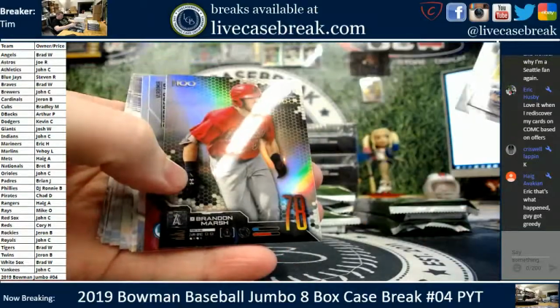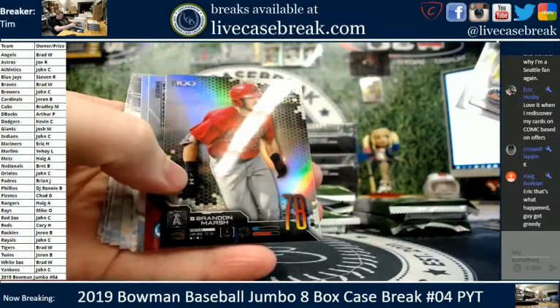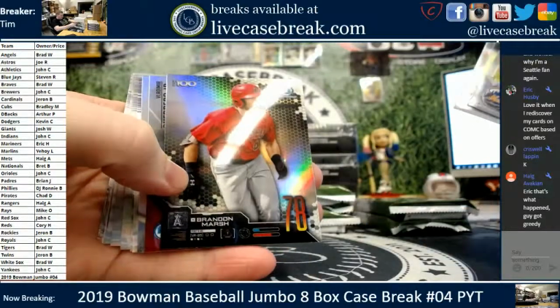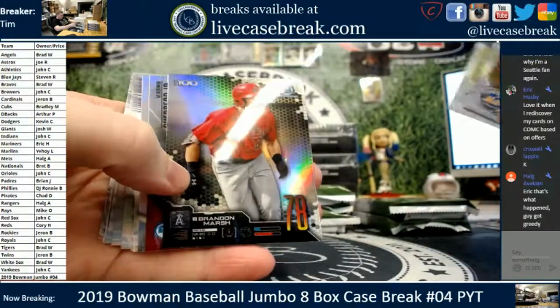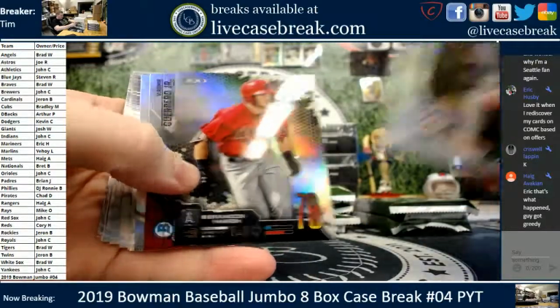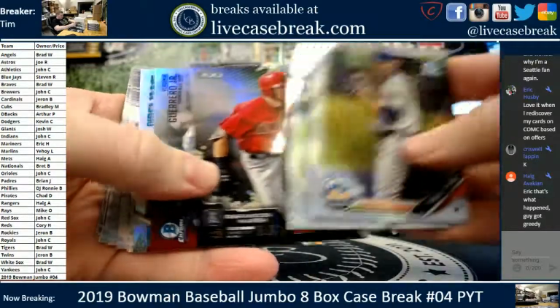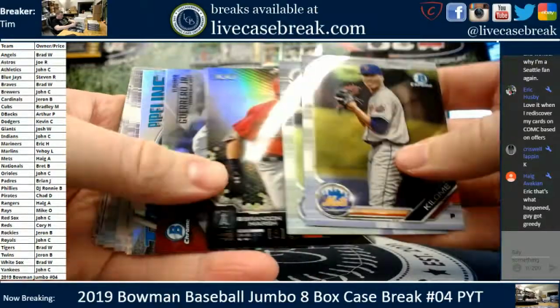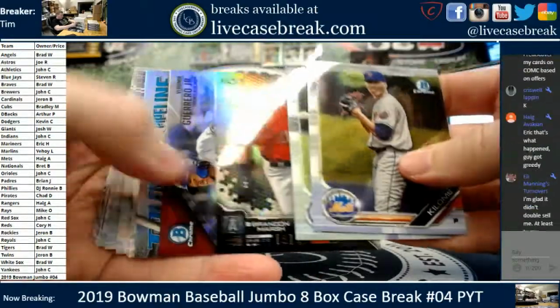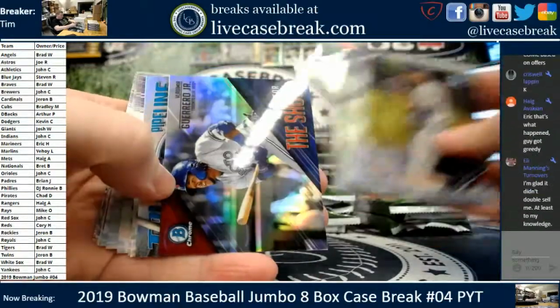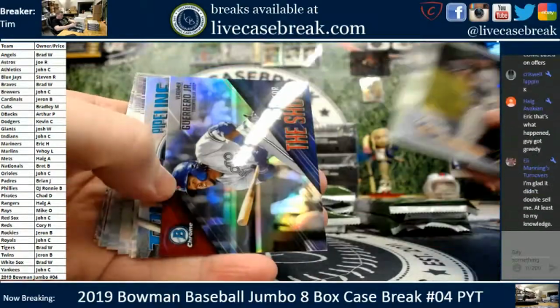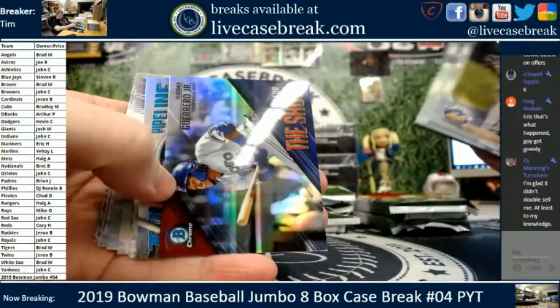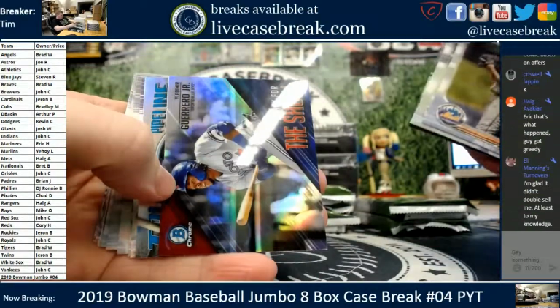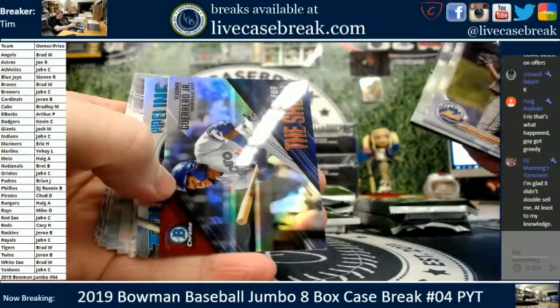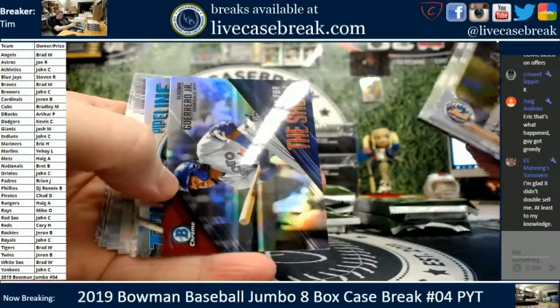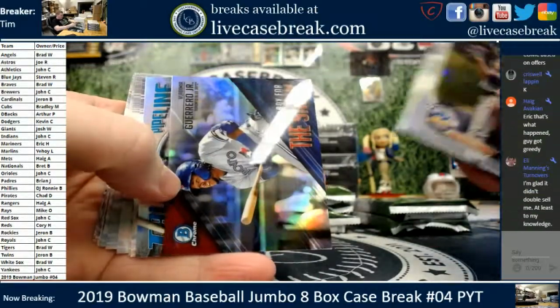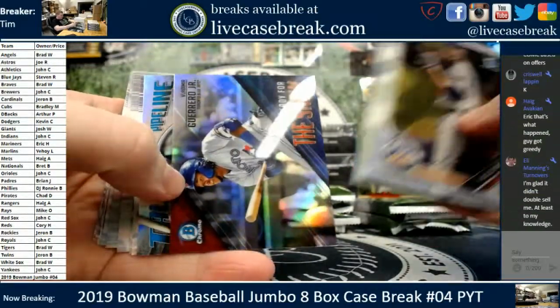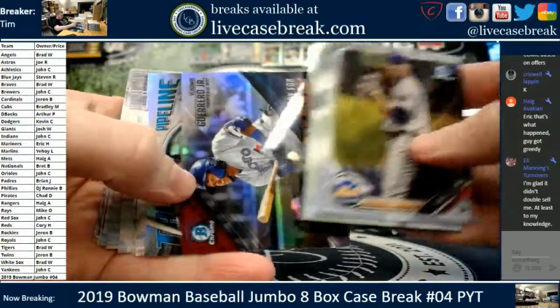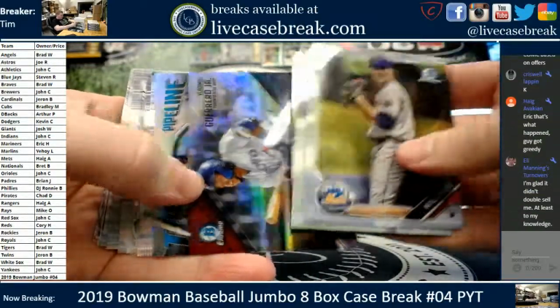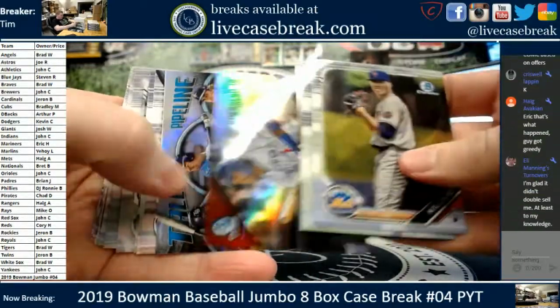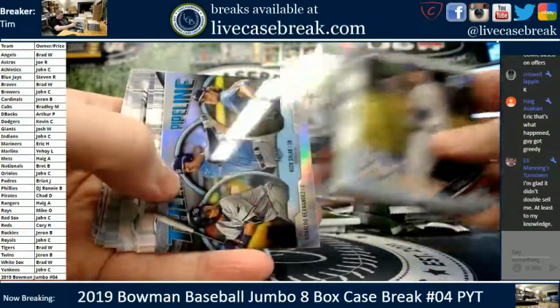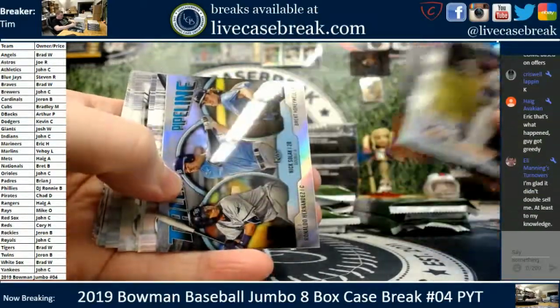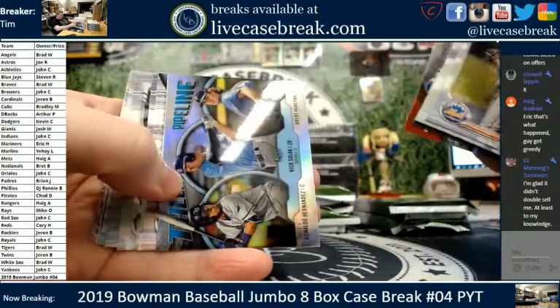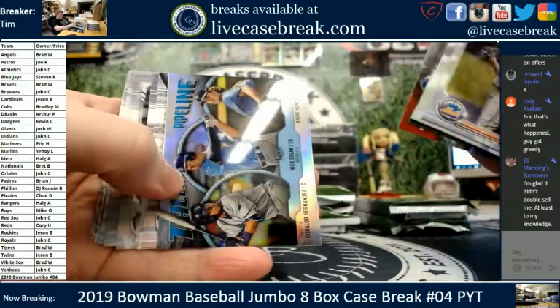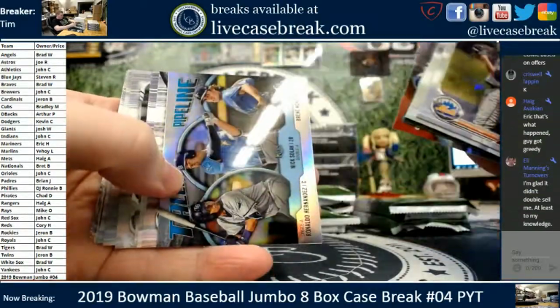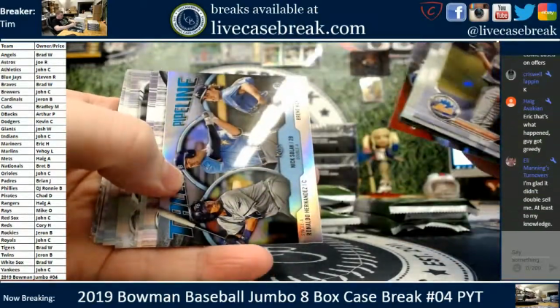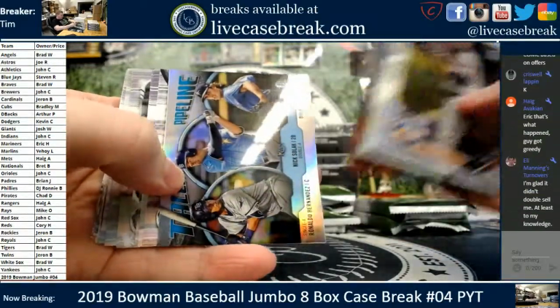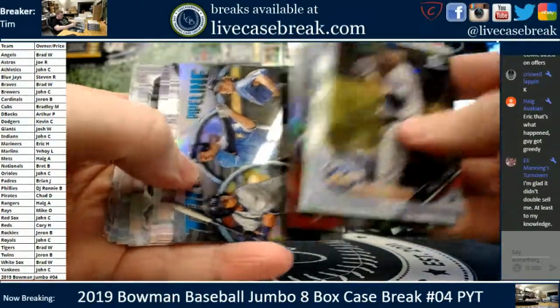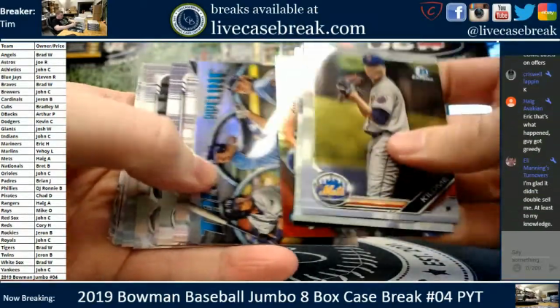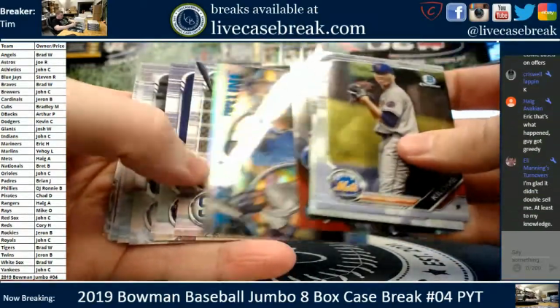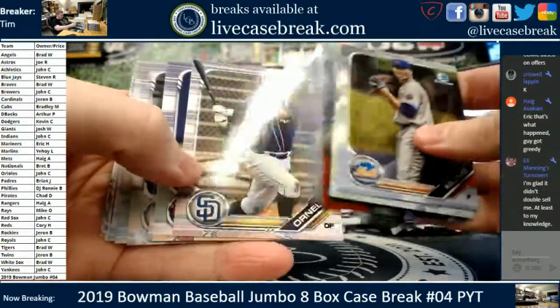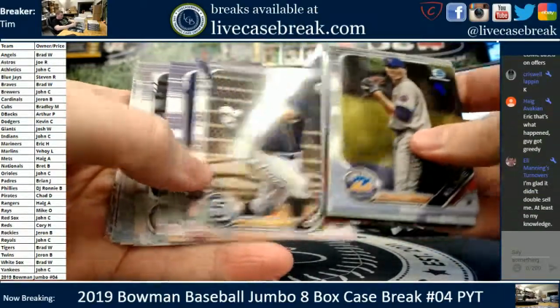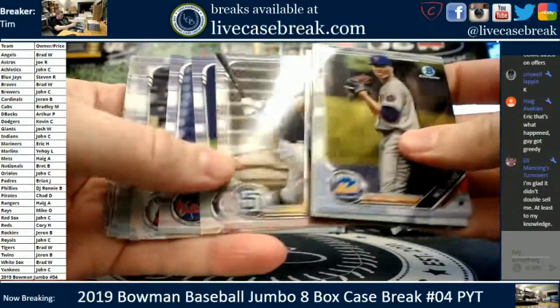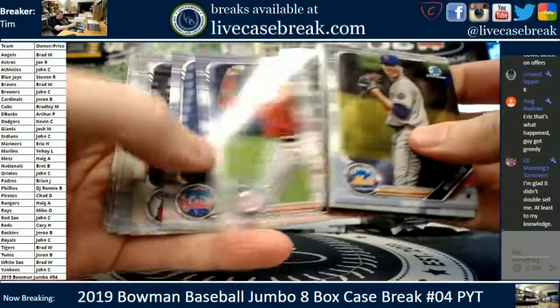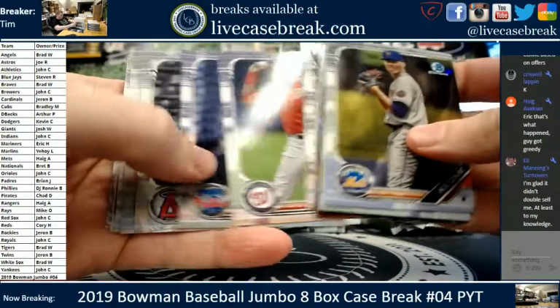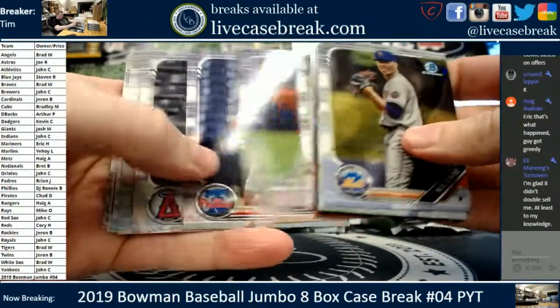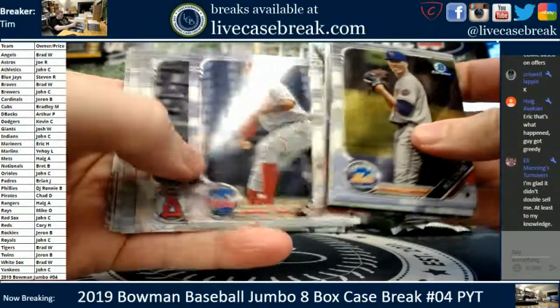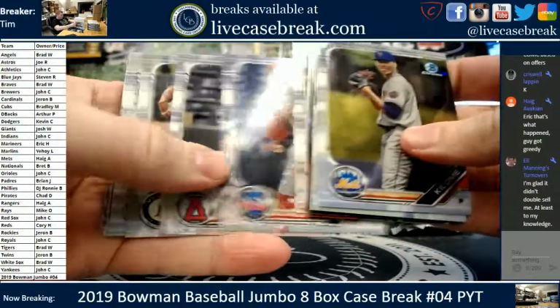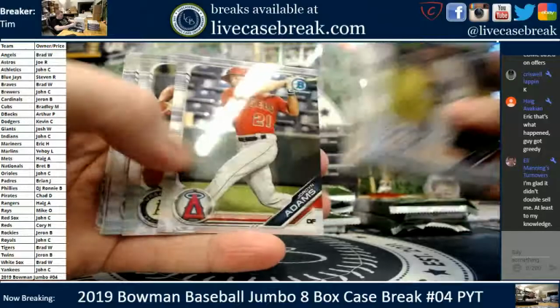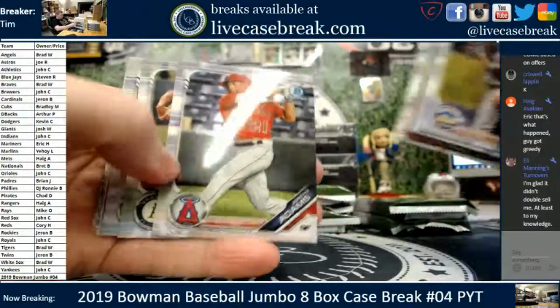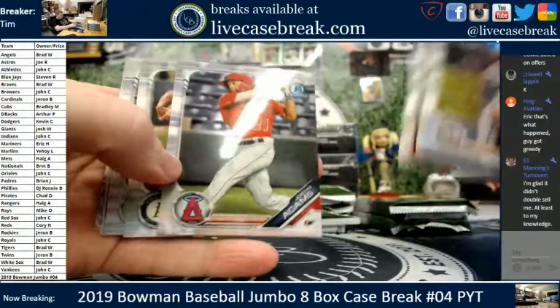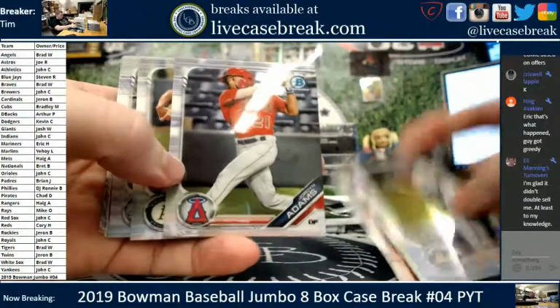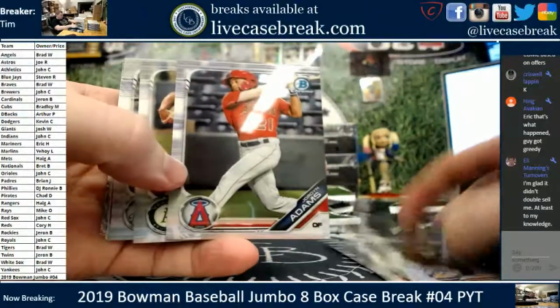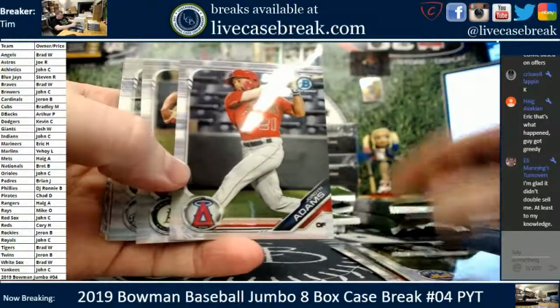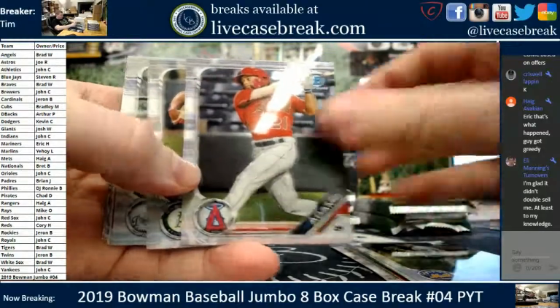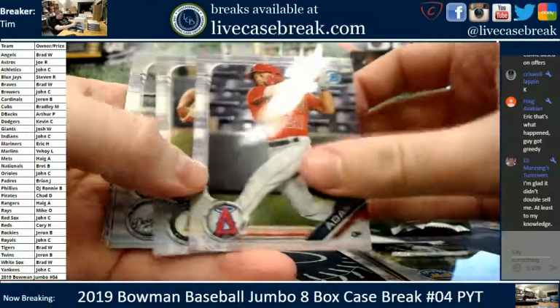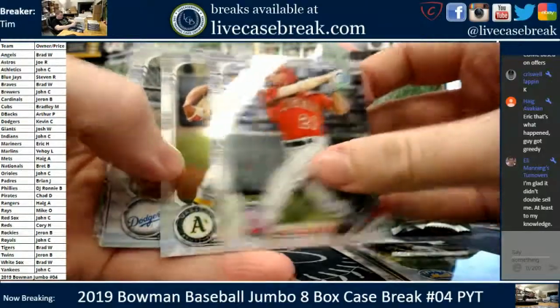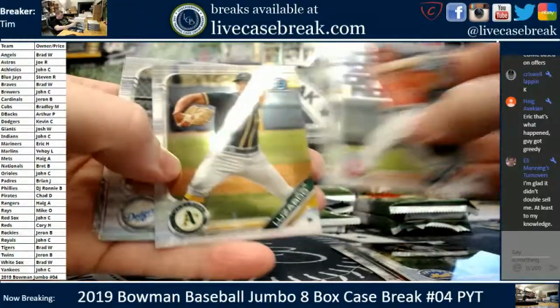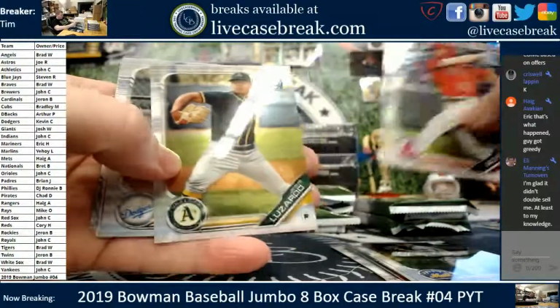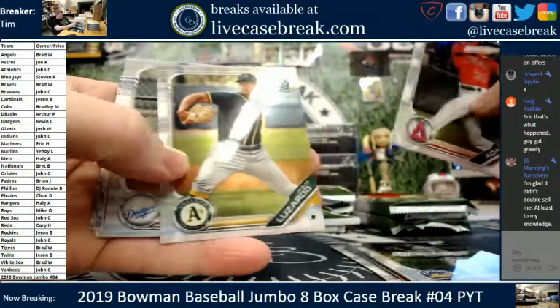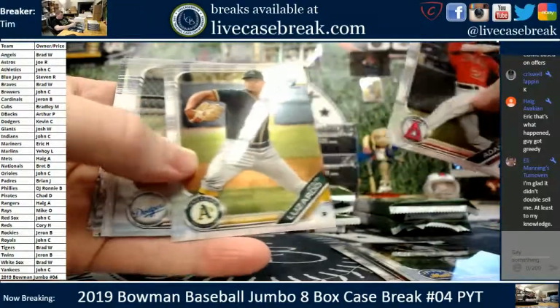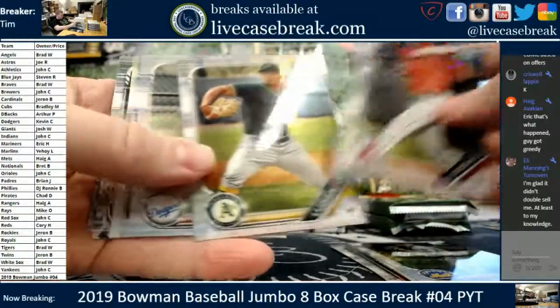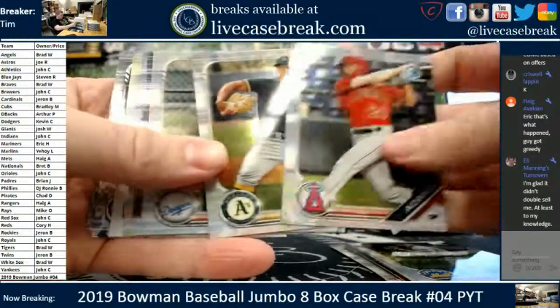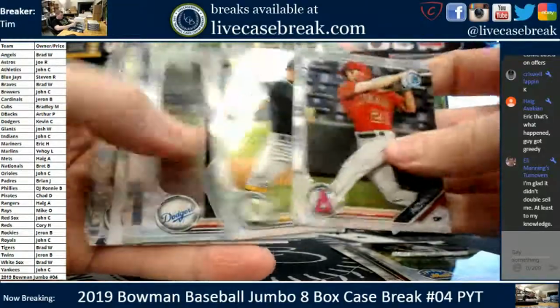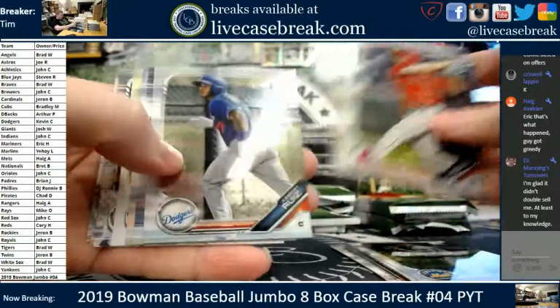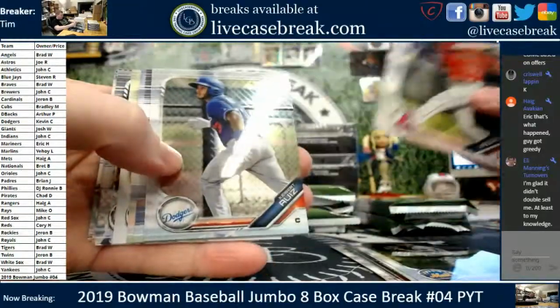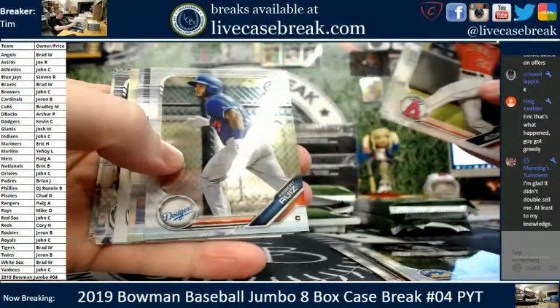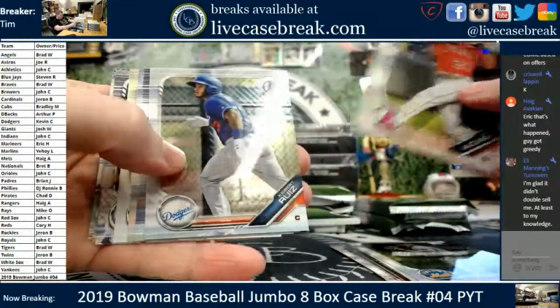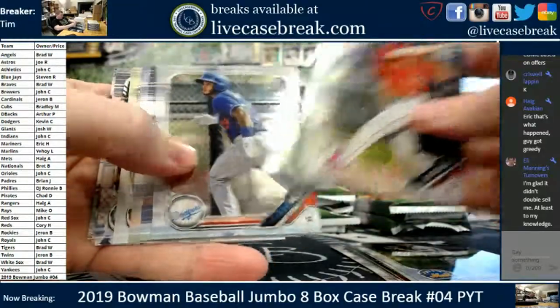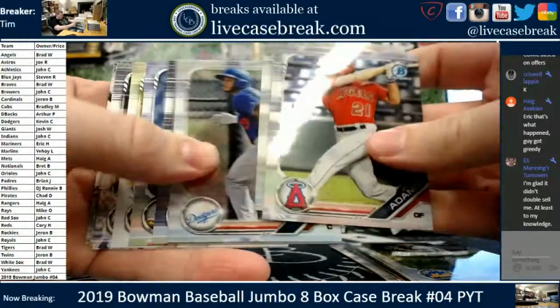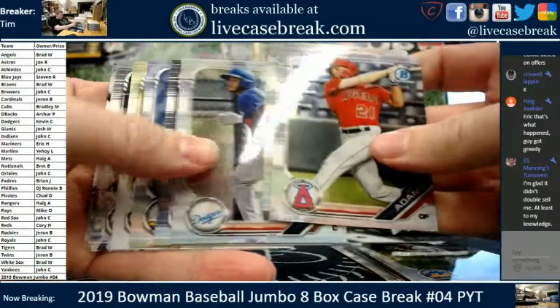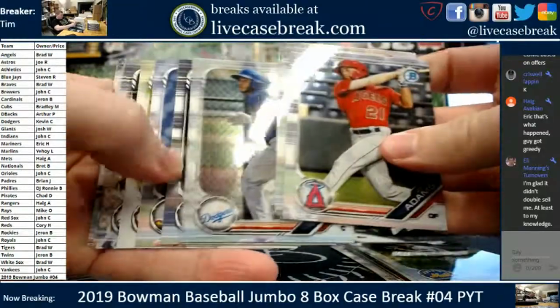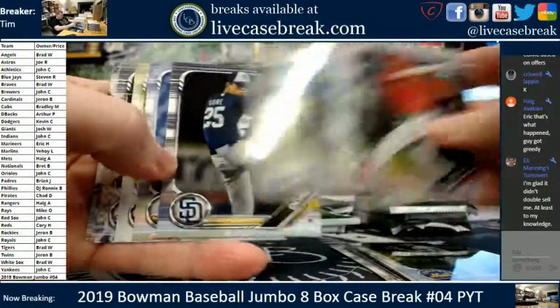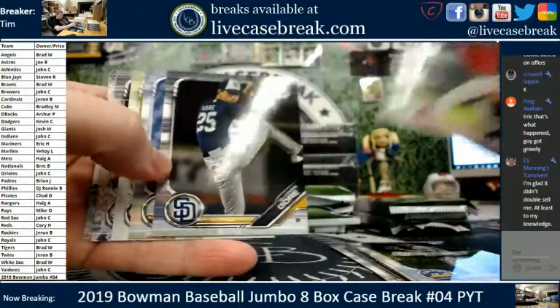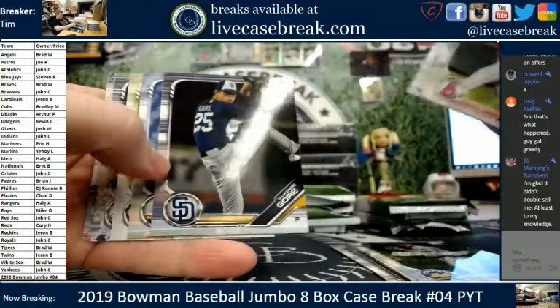Top 100, Brandon Marsh. Thanks, Vladdy G. Pipeline reigns. Adams, Luzardo, and Kuipert.